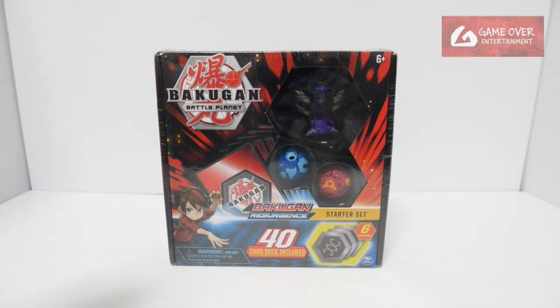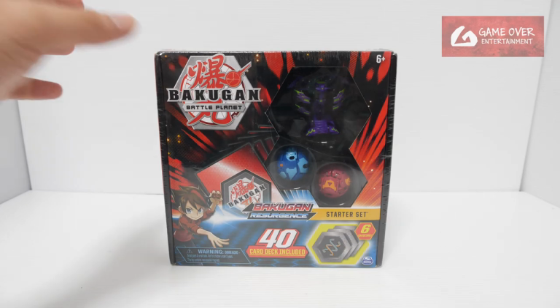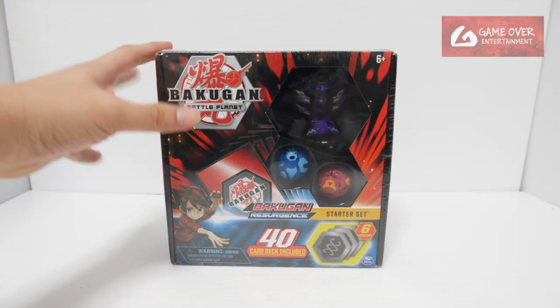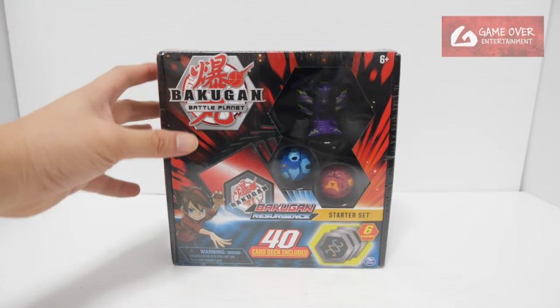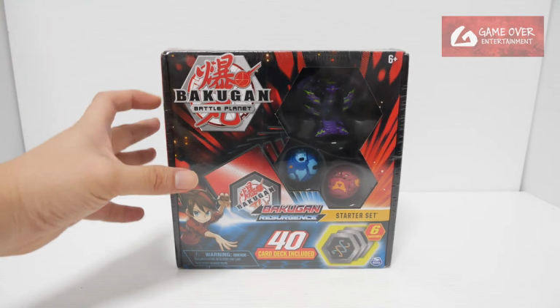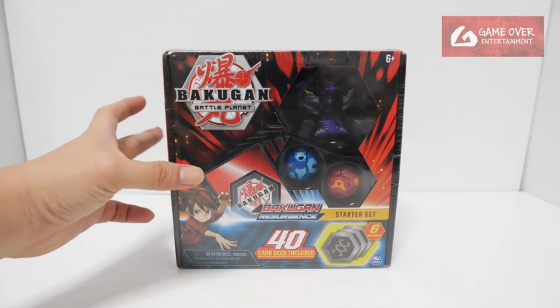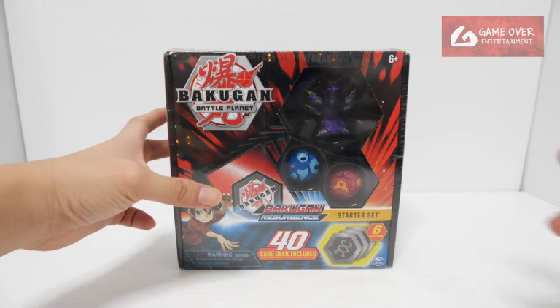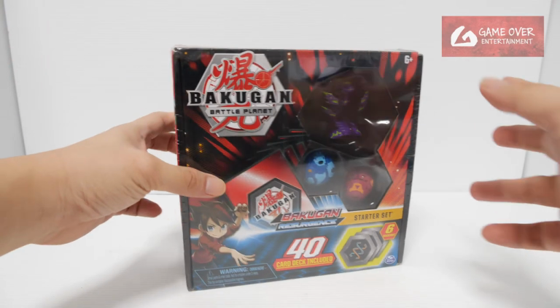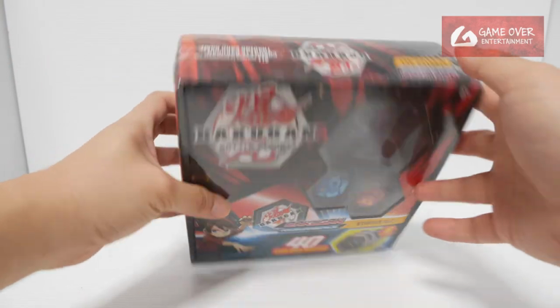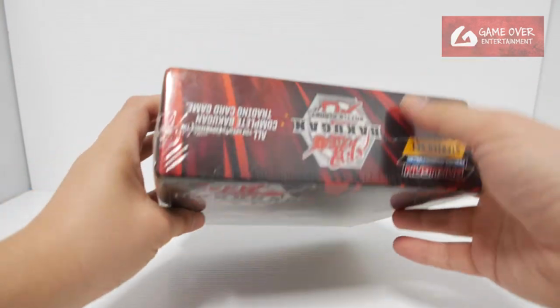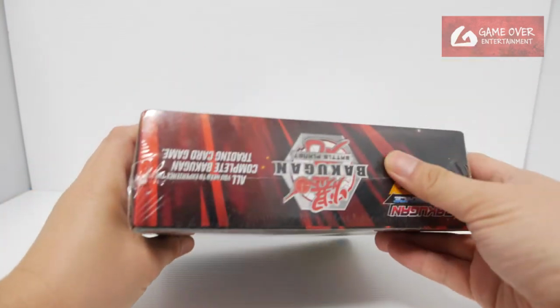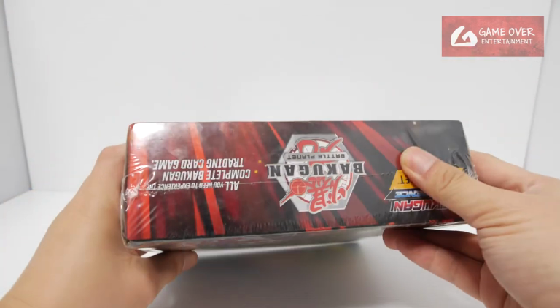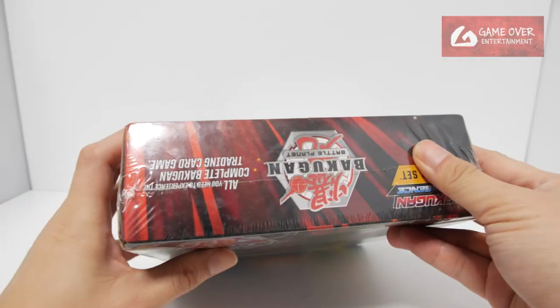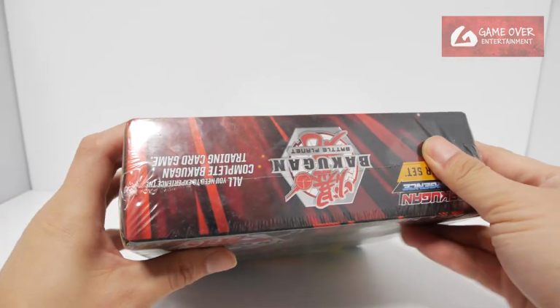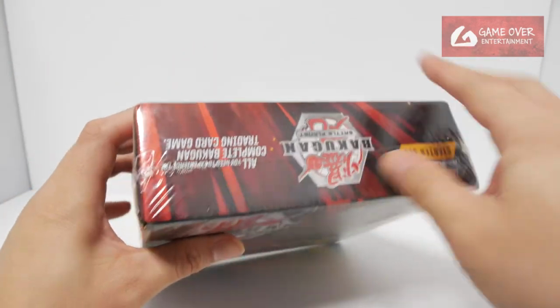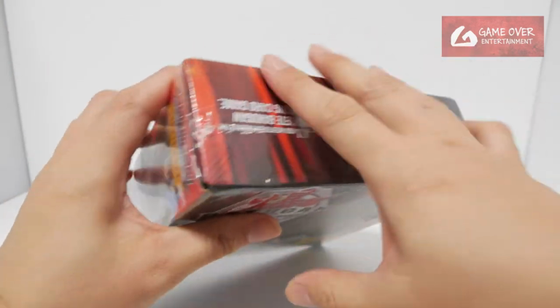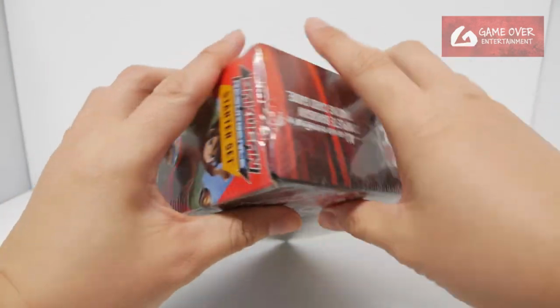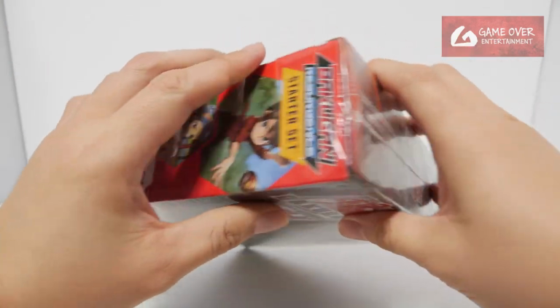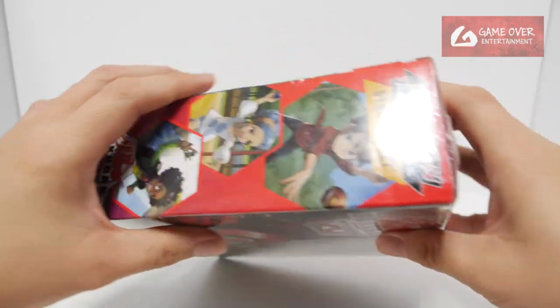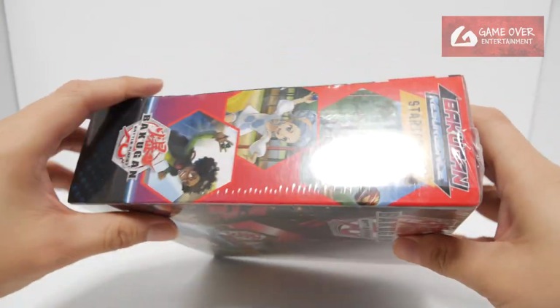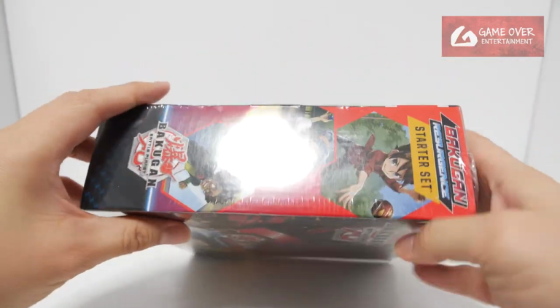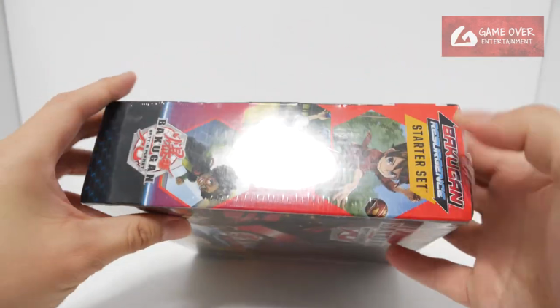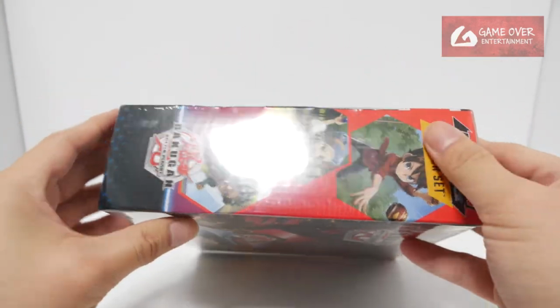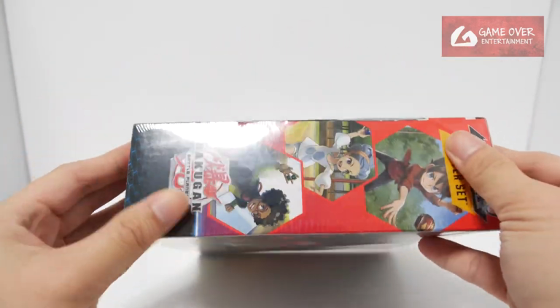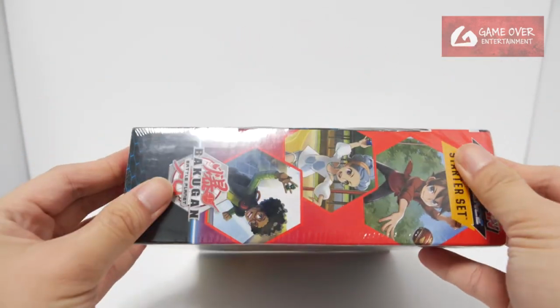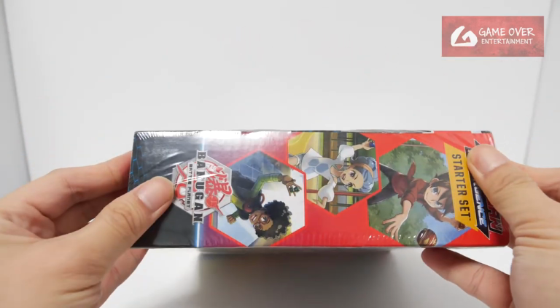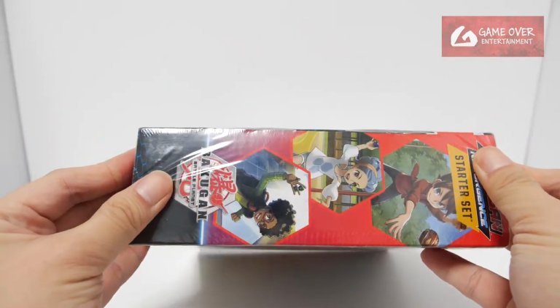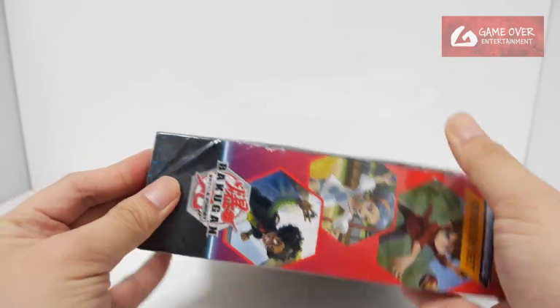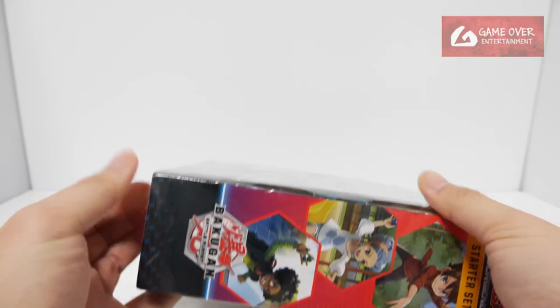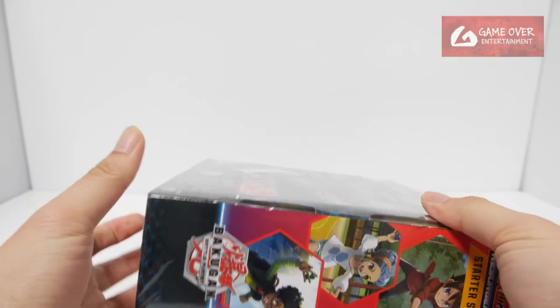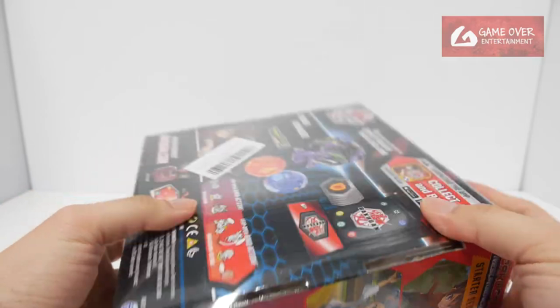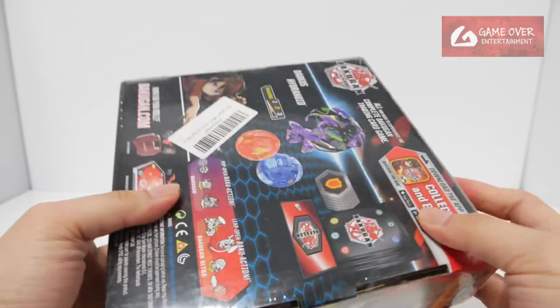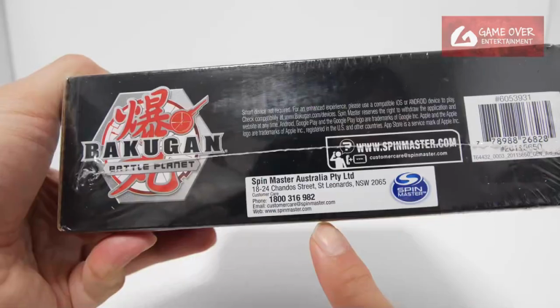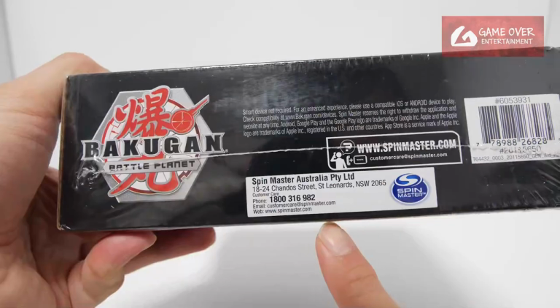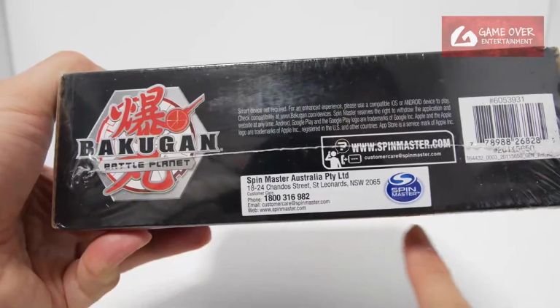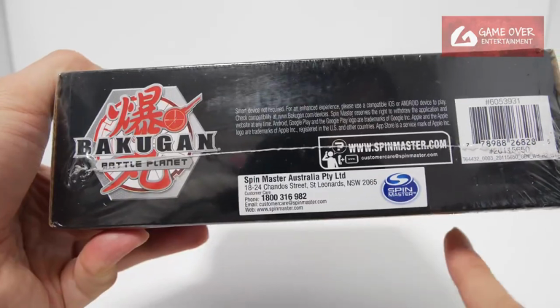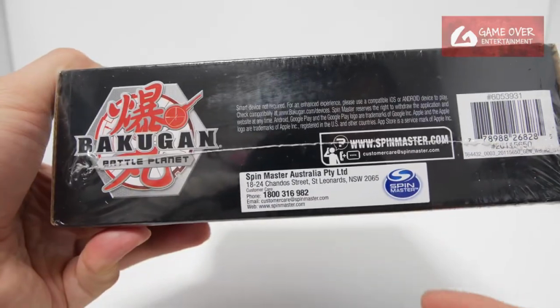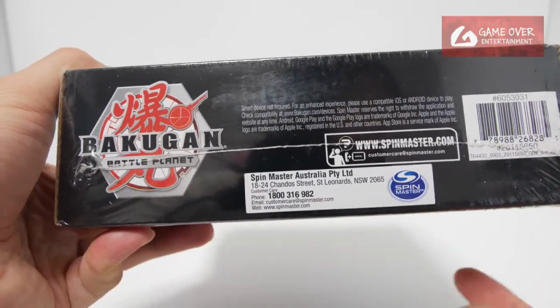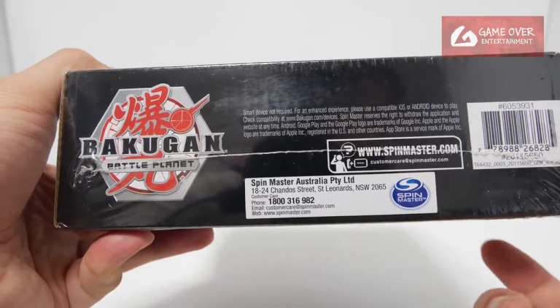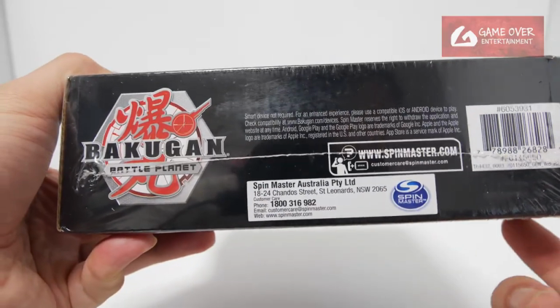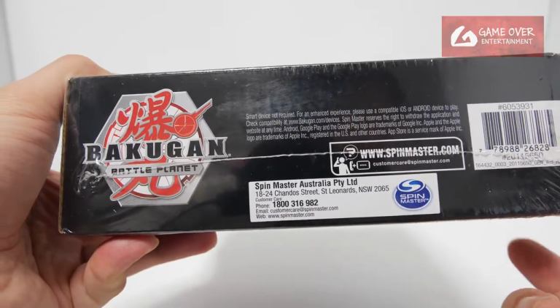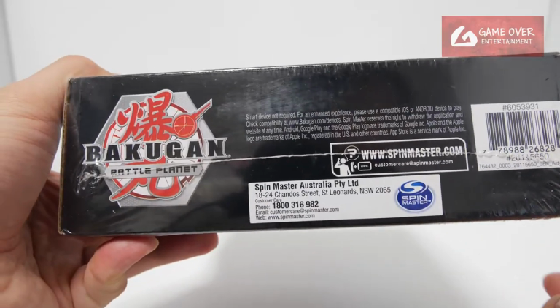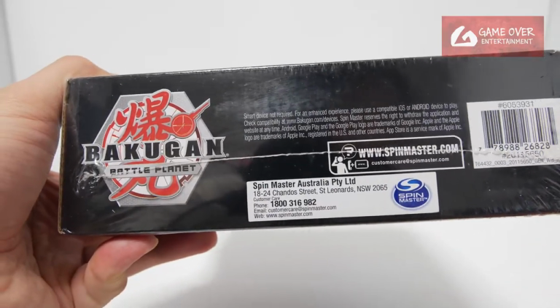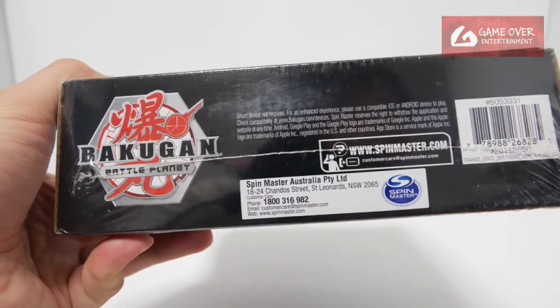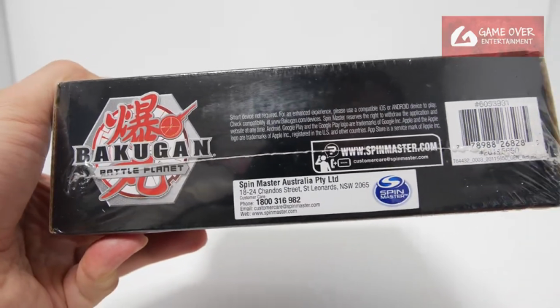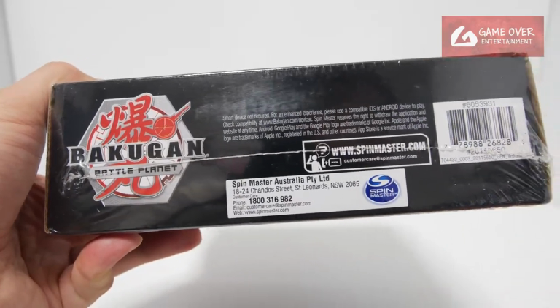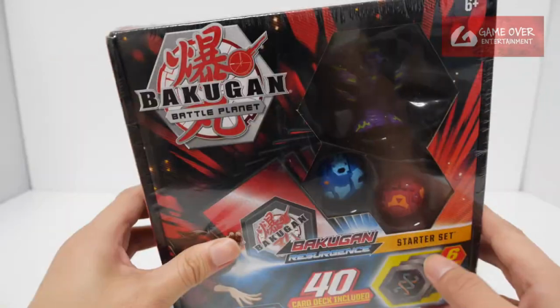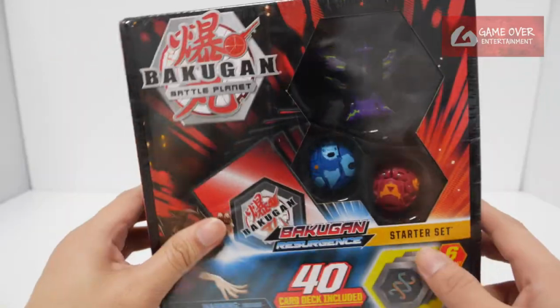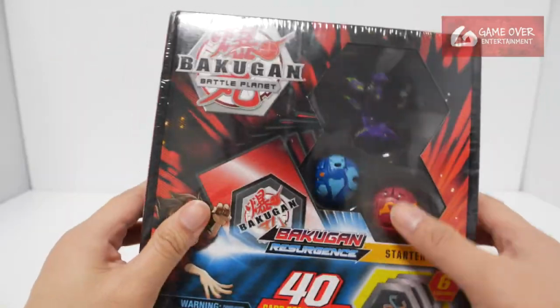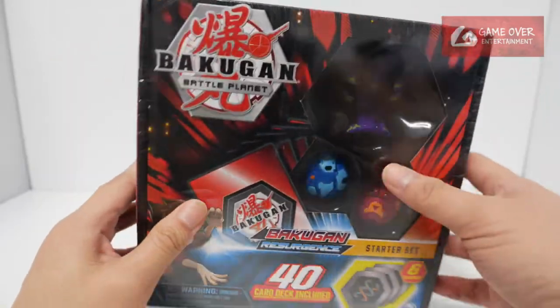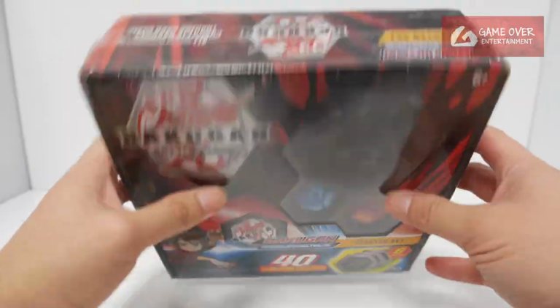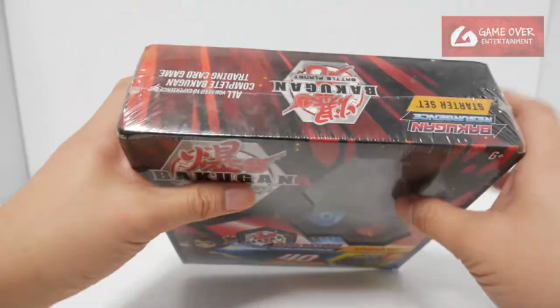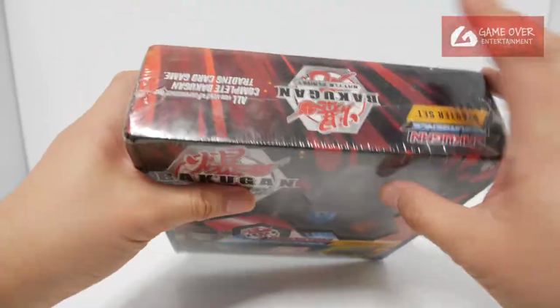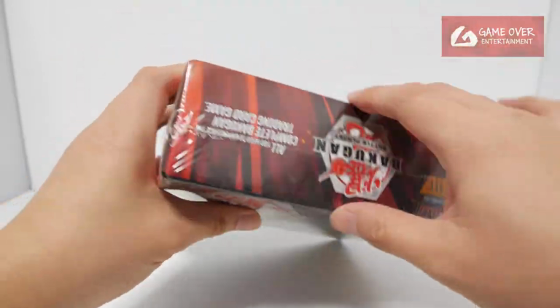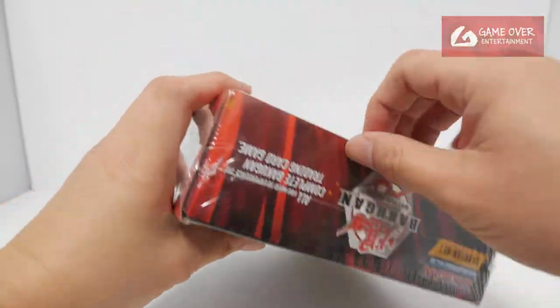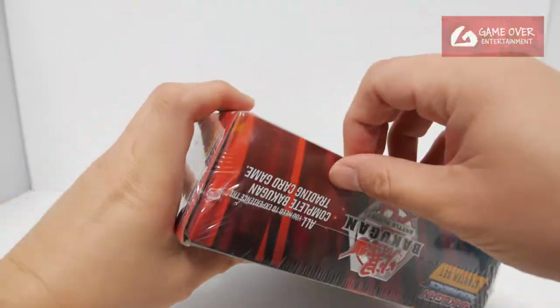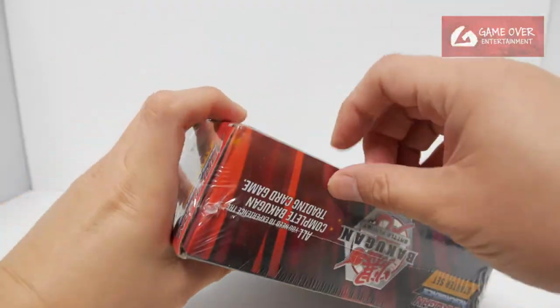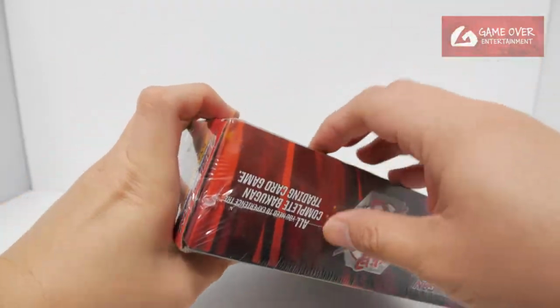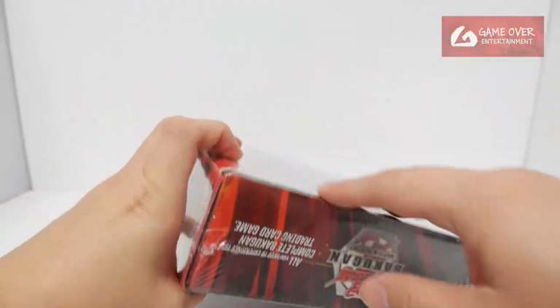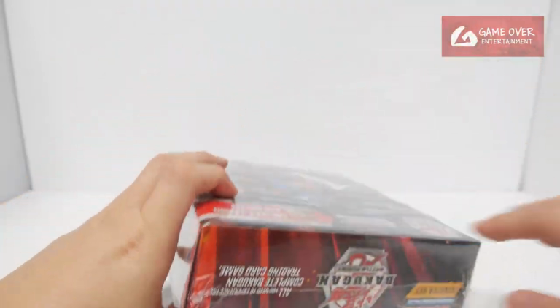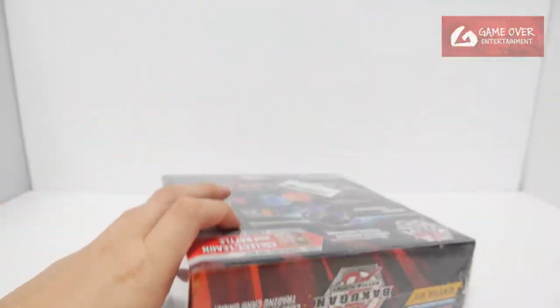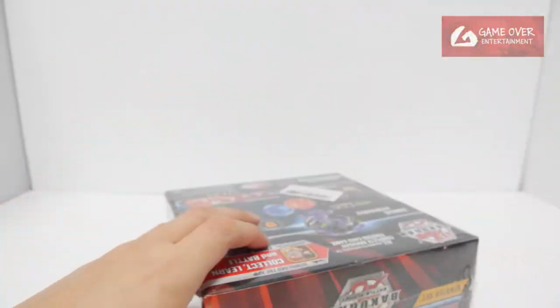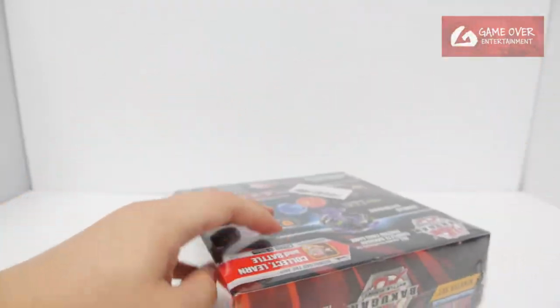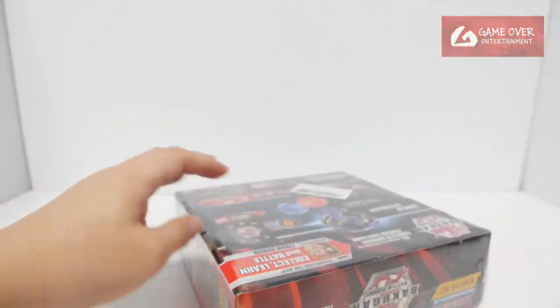As you can see, it's still covered in plastic. Apparently this is from Australia. Let me get rid of this plastic first.